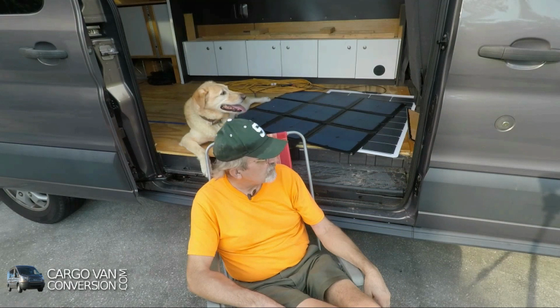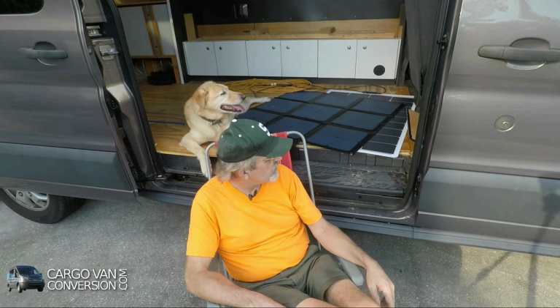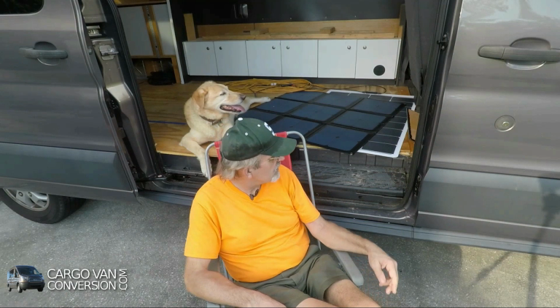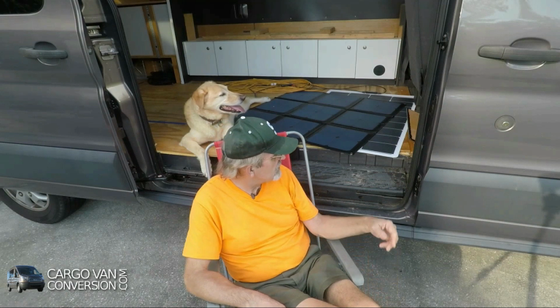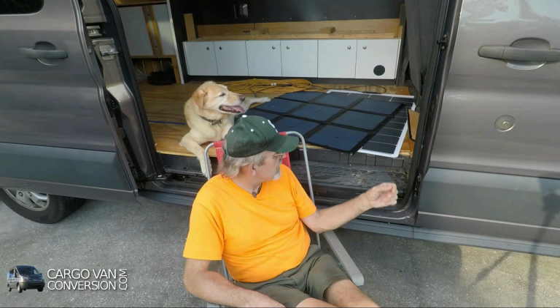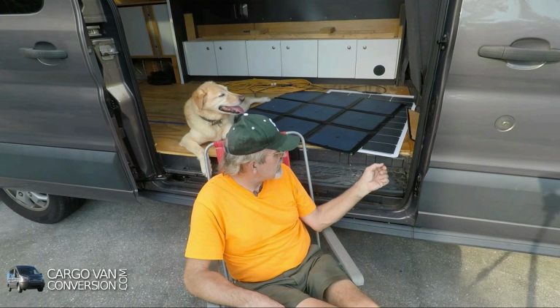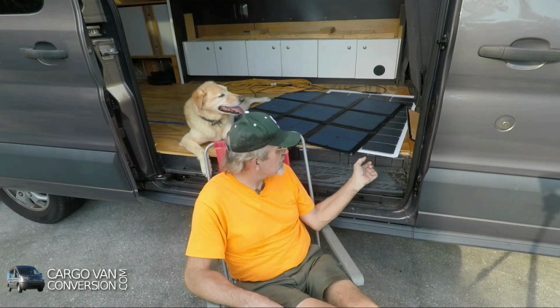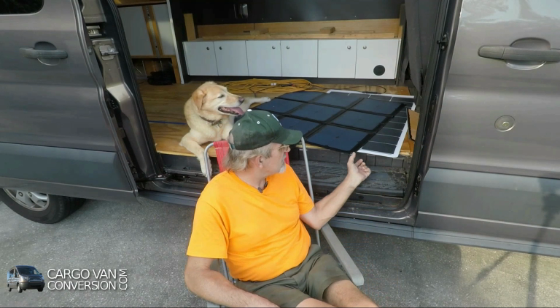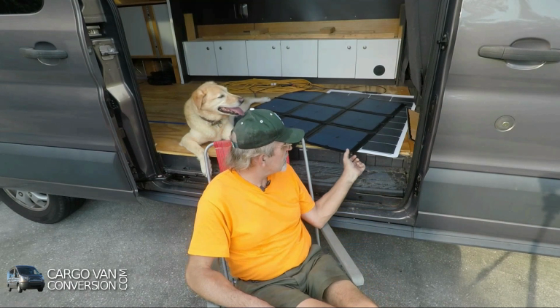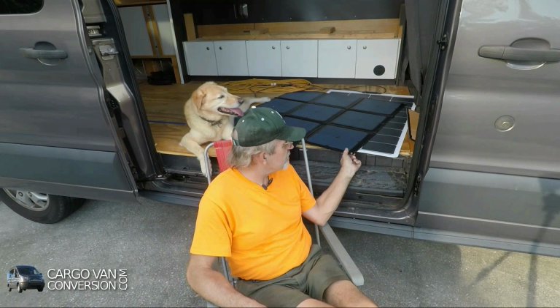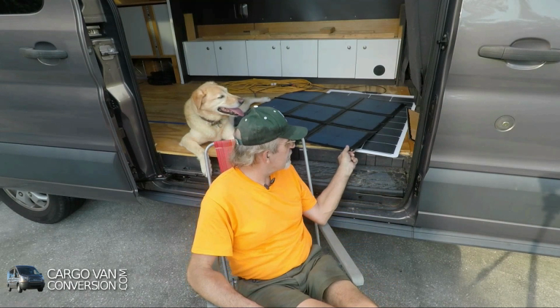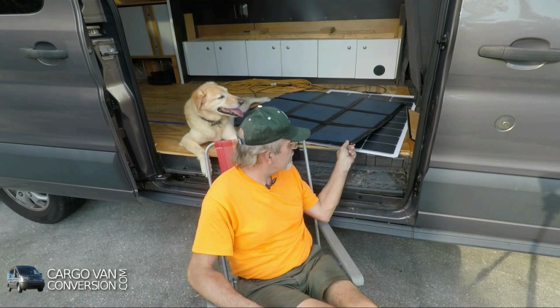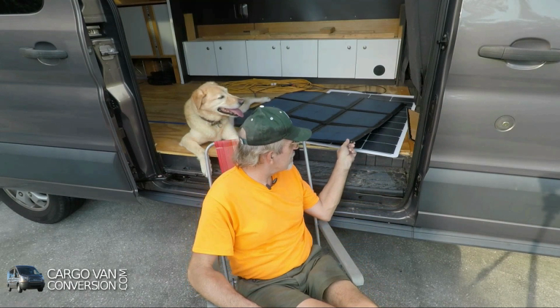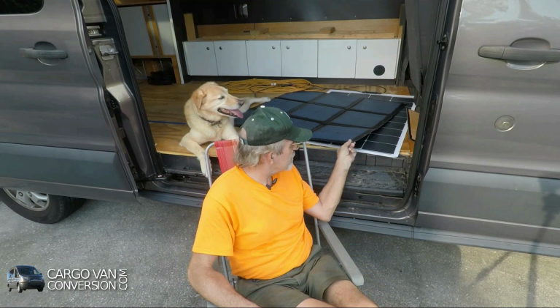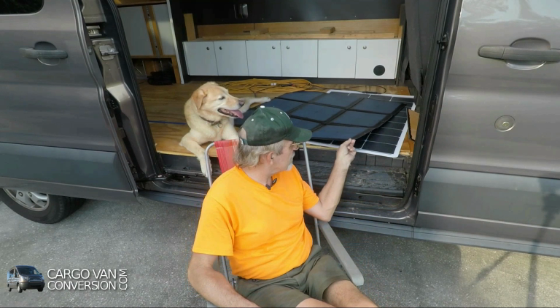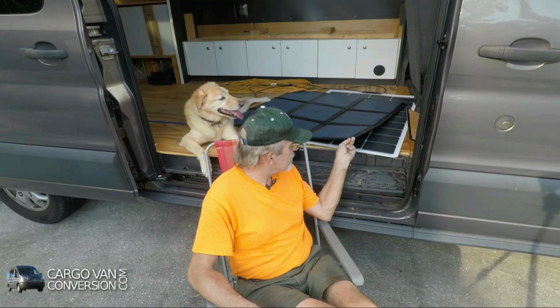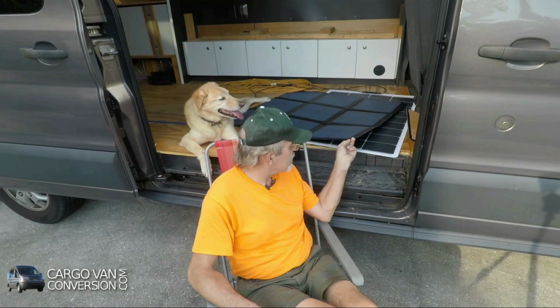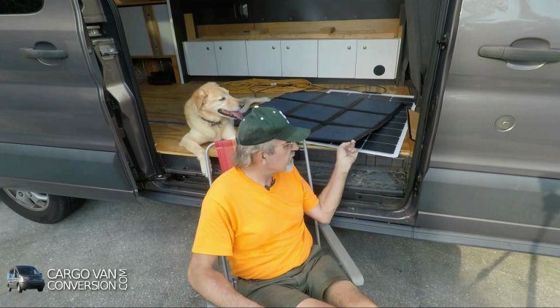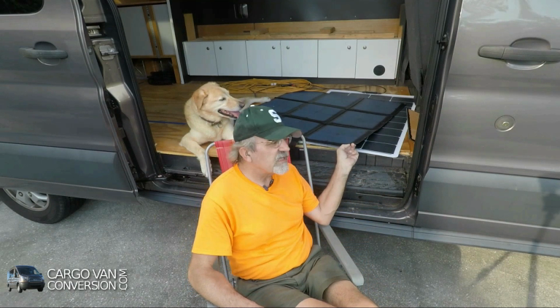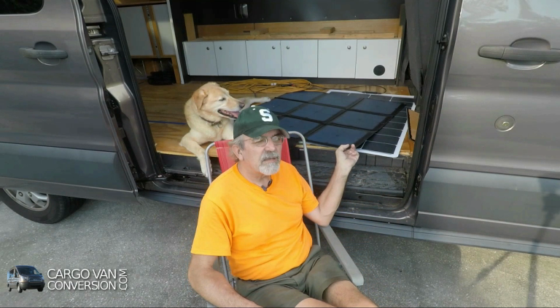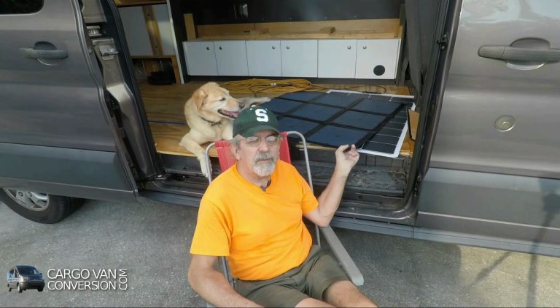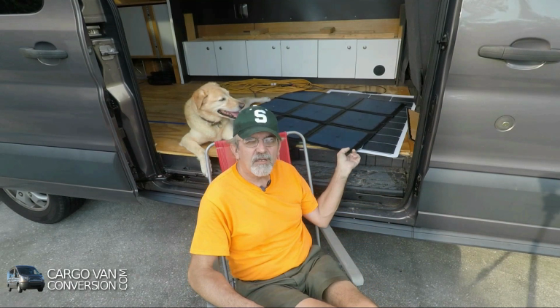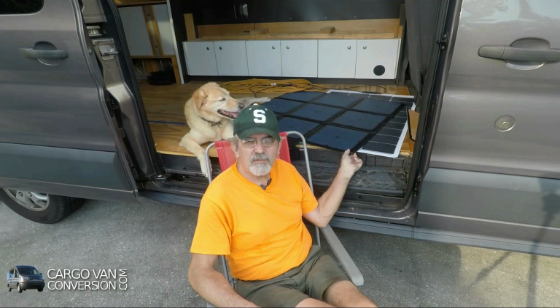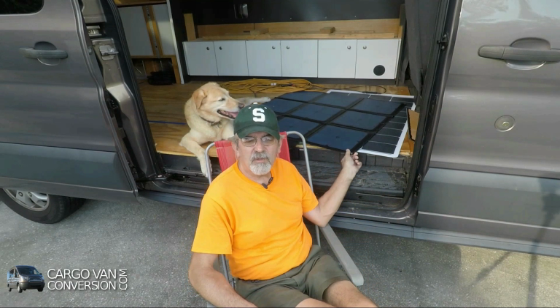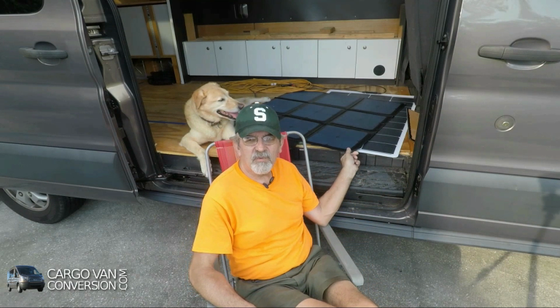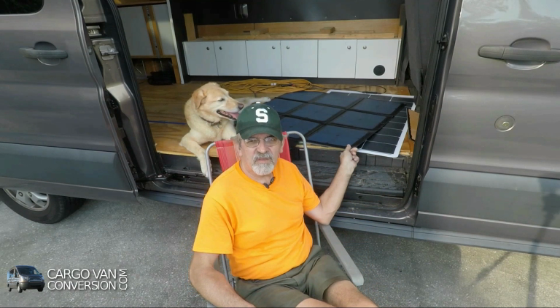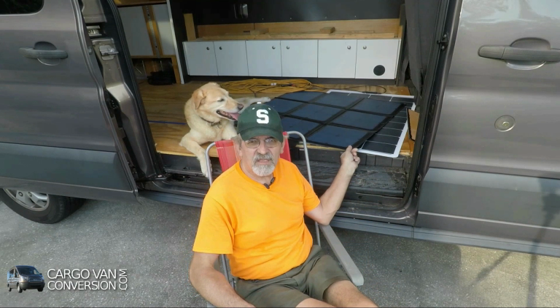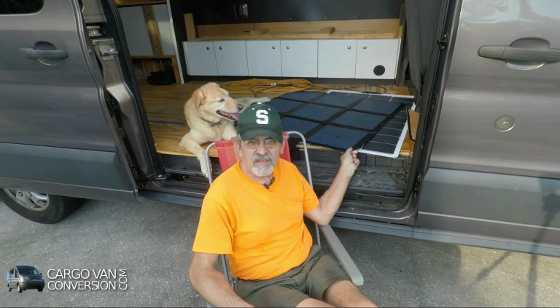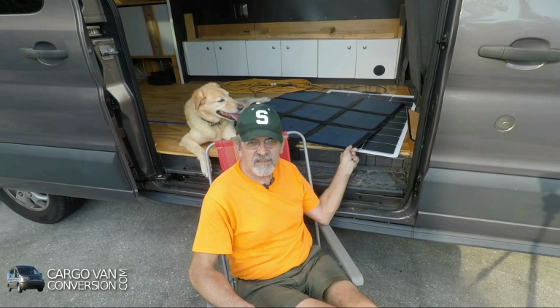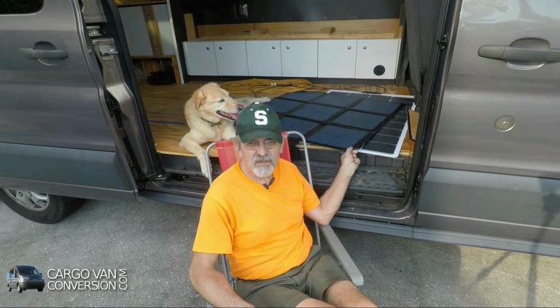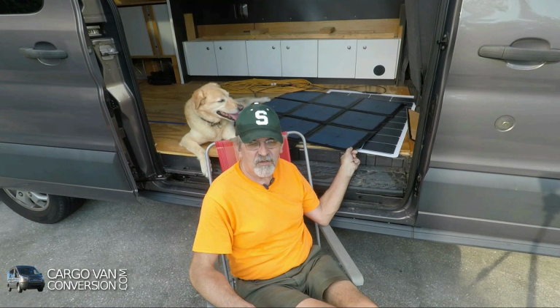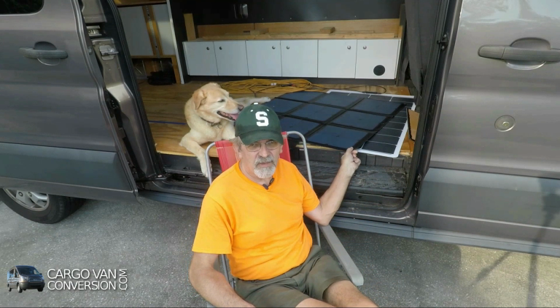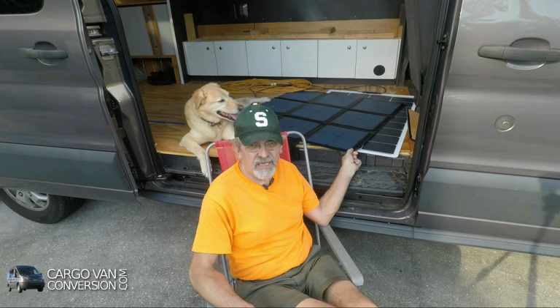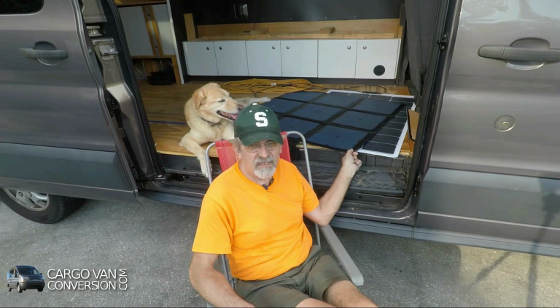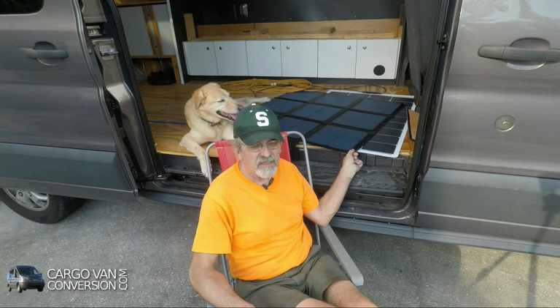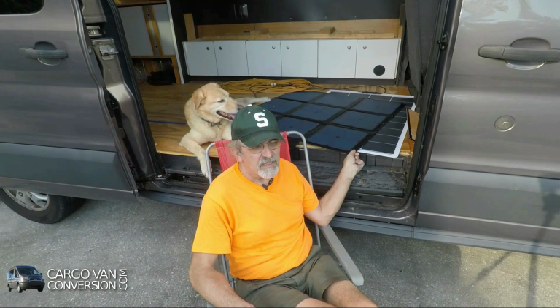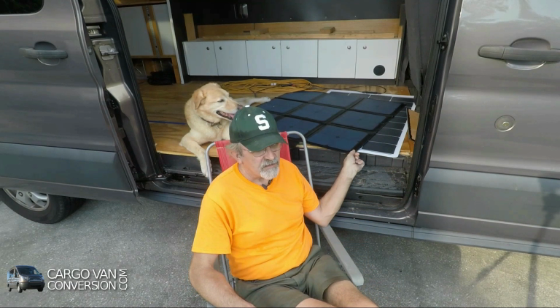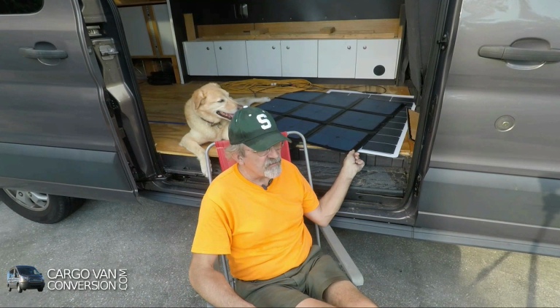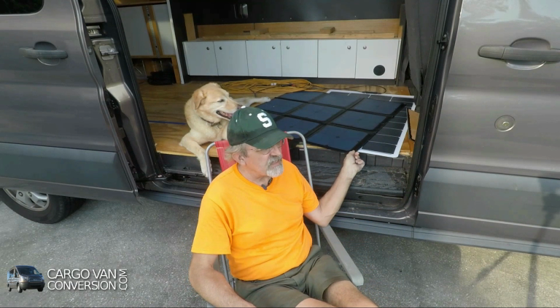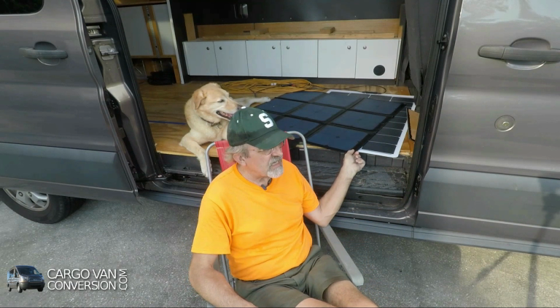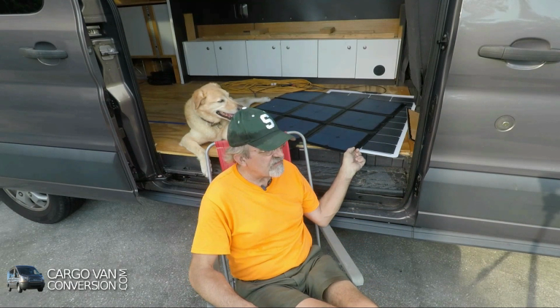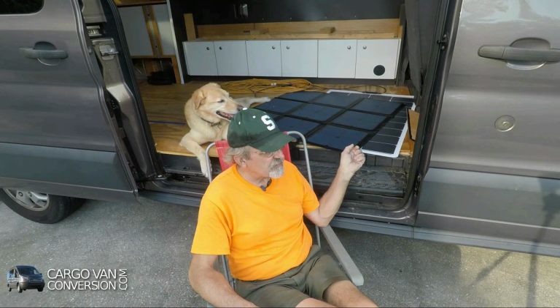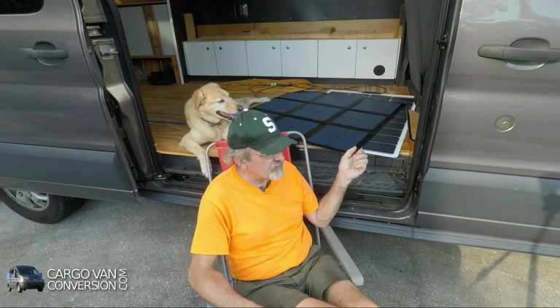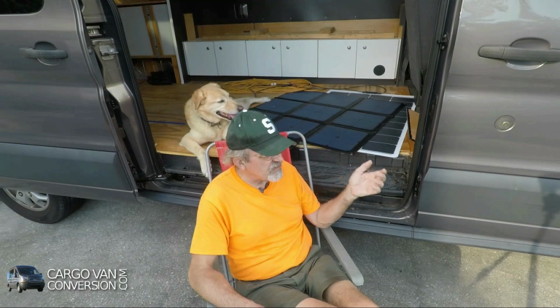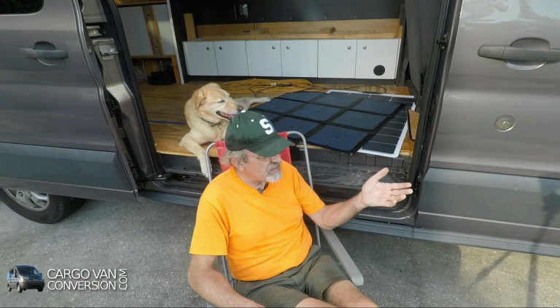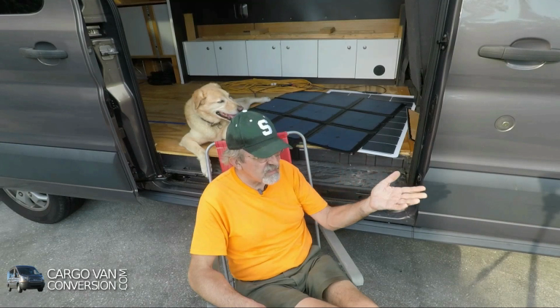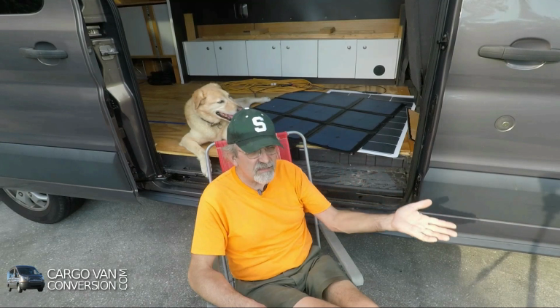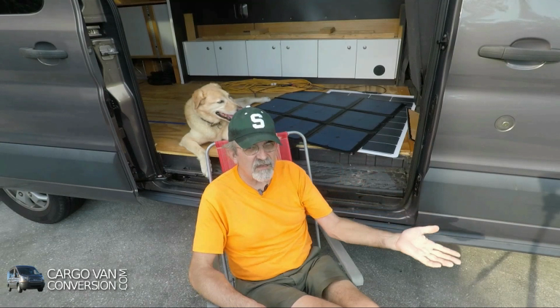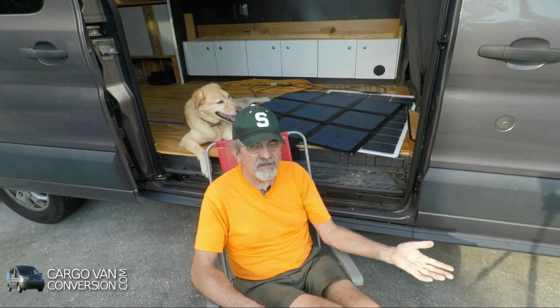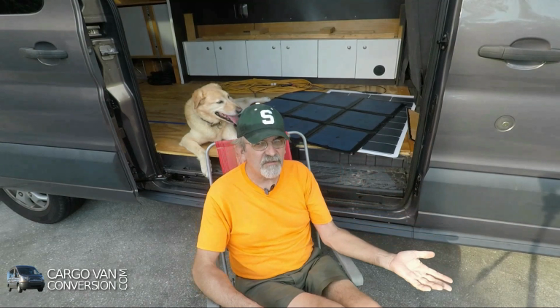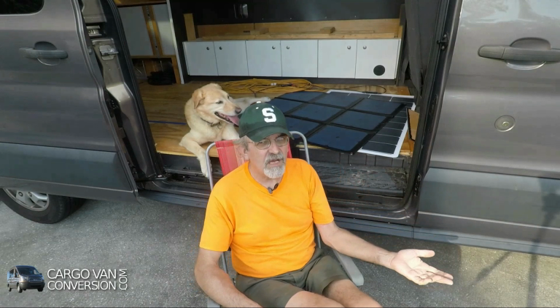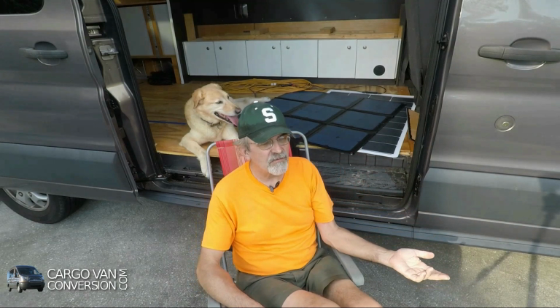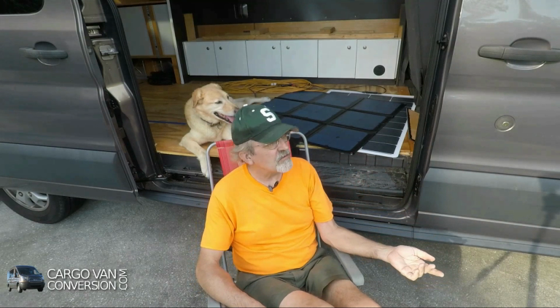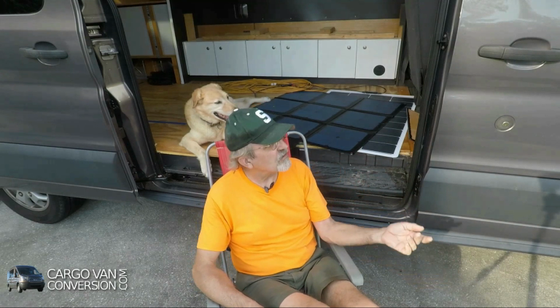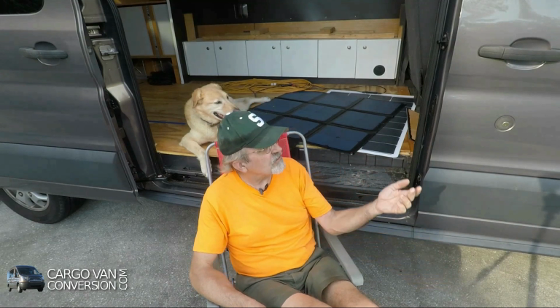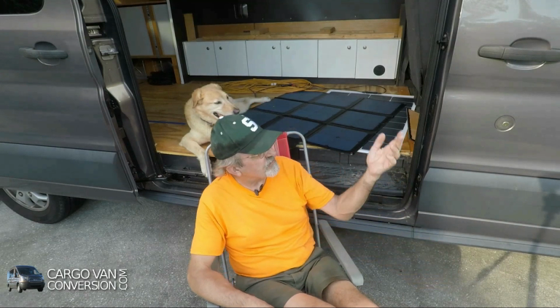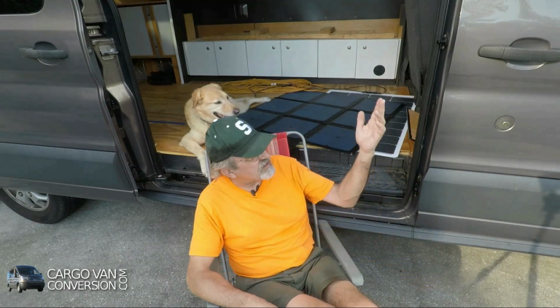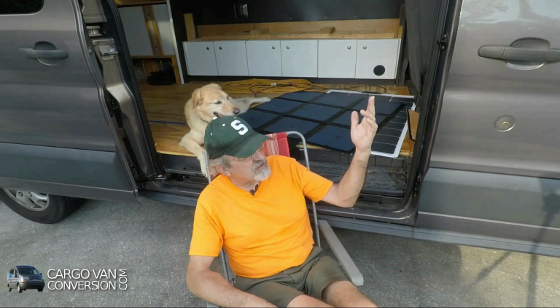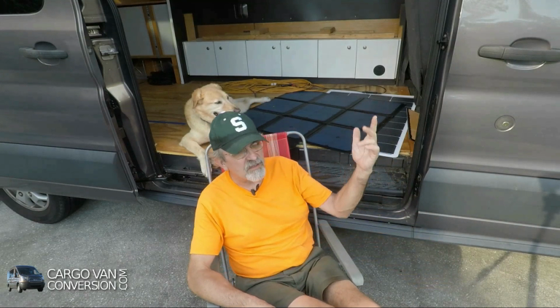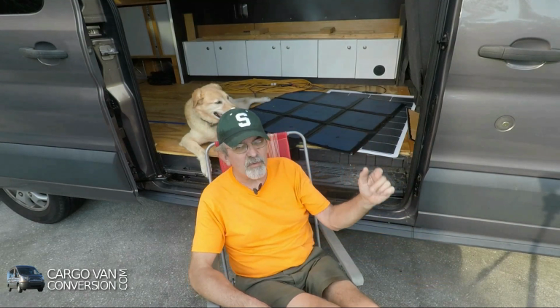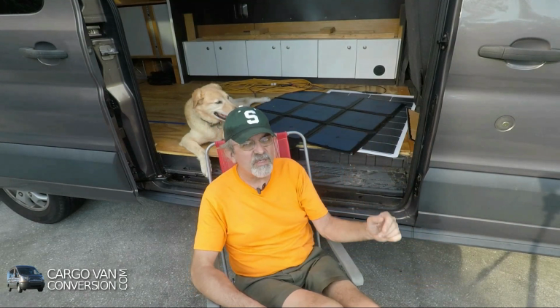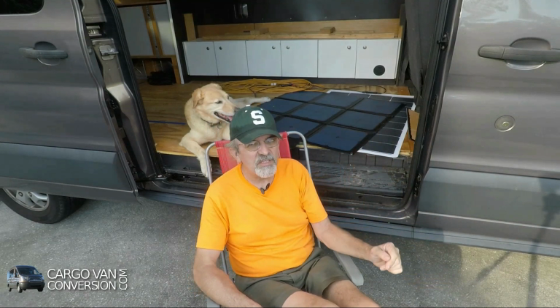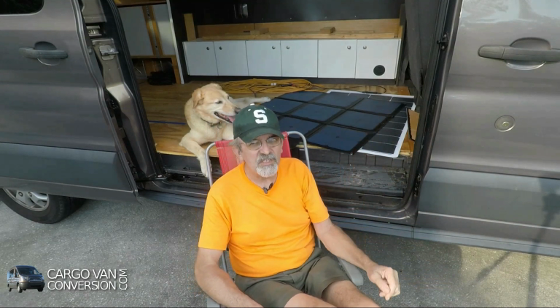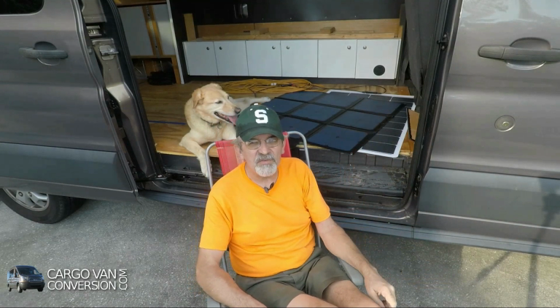Using the panels, I realized it's much easier to lean the flexible panel against something like the van if you want to set it up that way. That's completely impossible with the solar blanket — you really have to put it either flat on the ground or on the windshield.